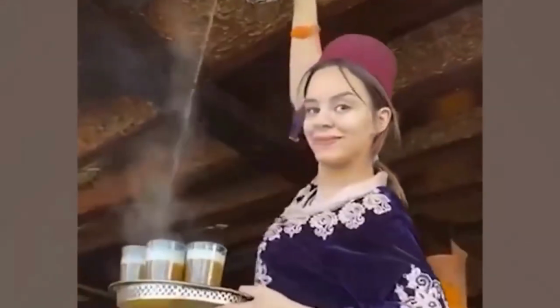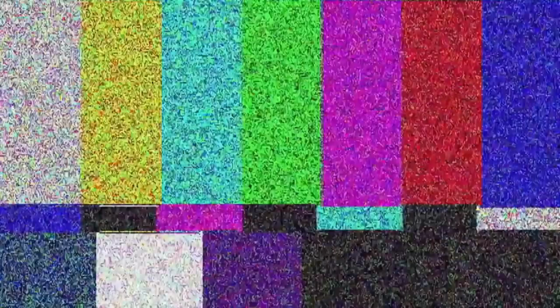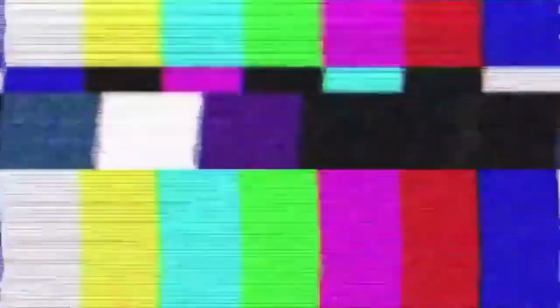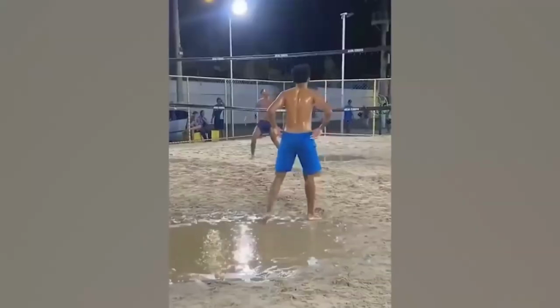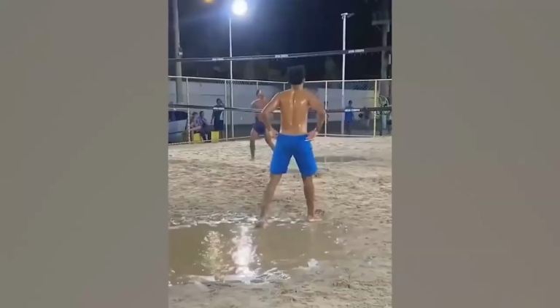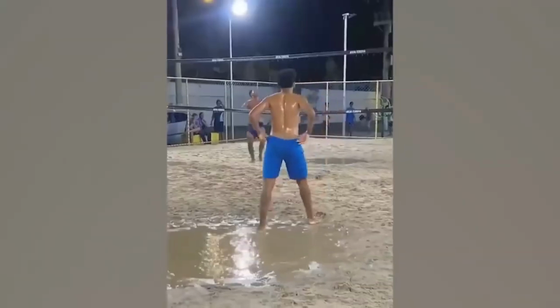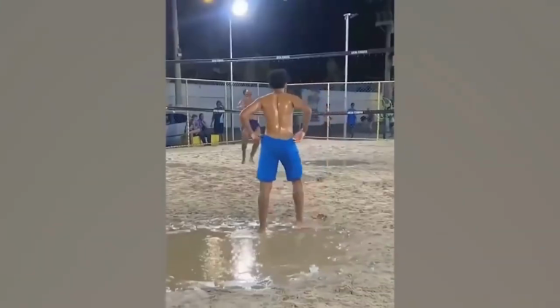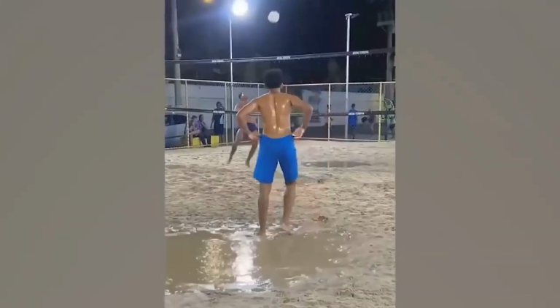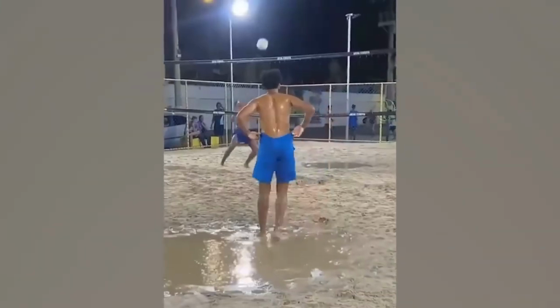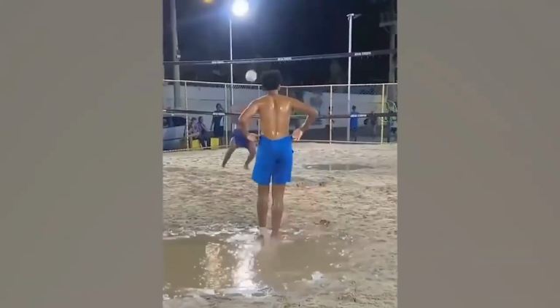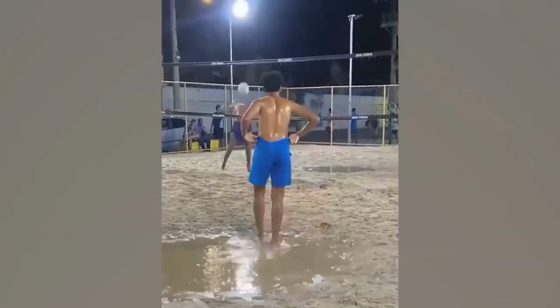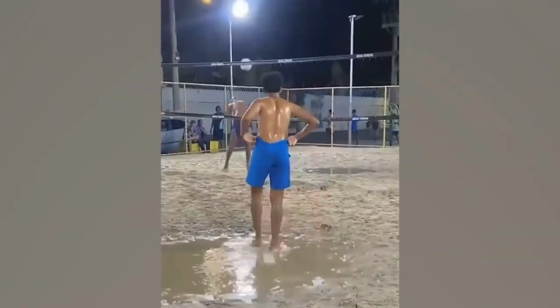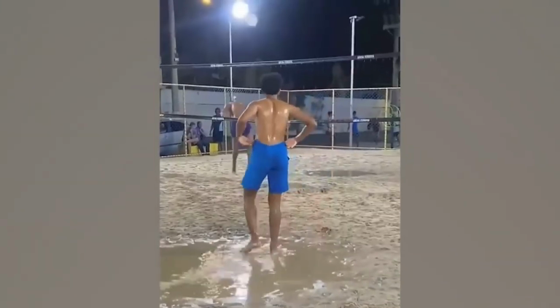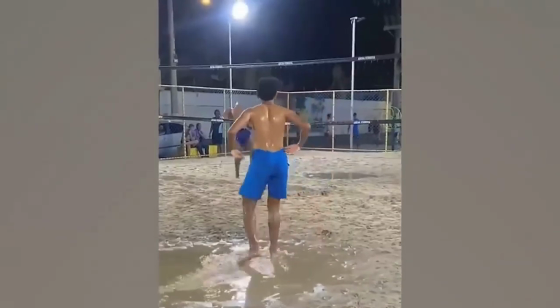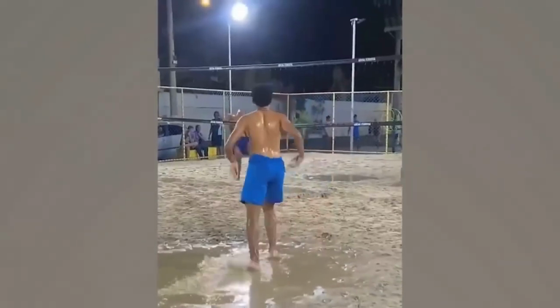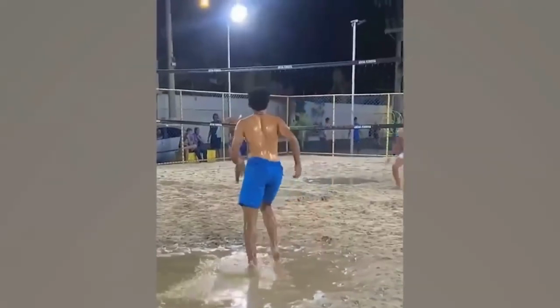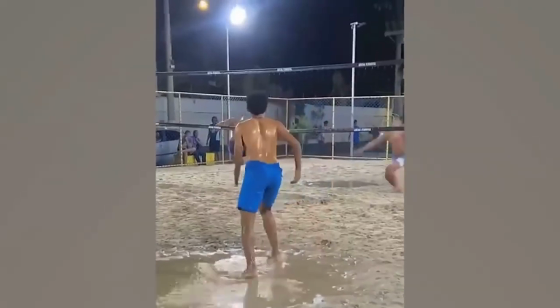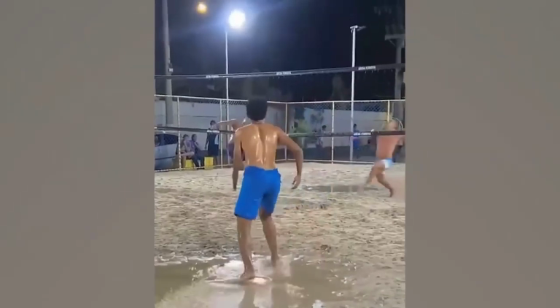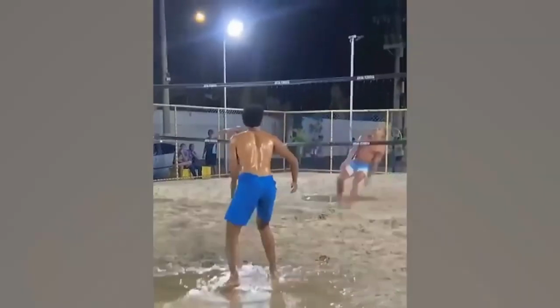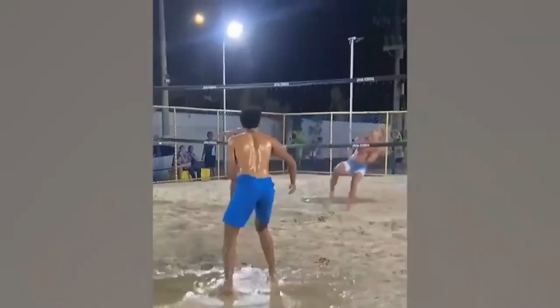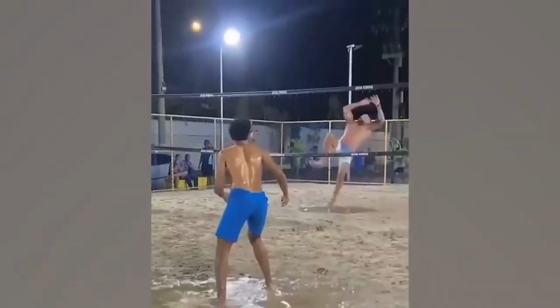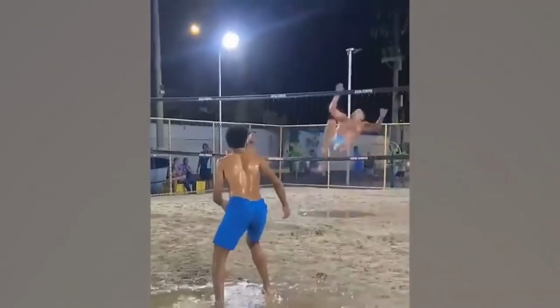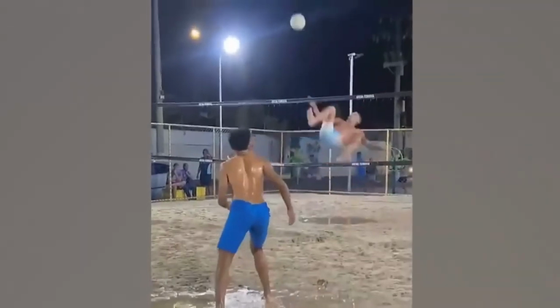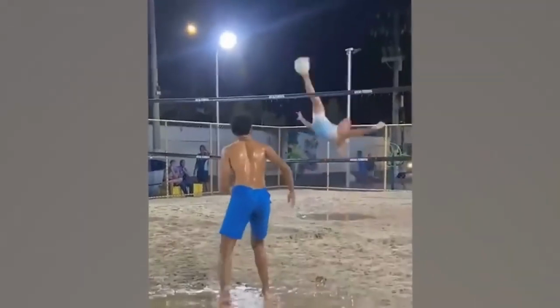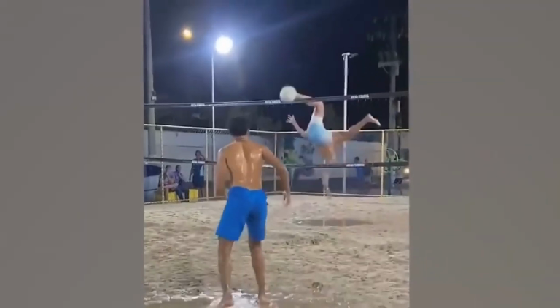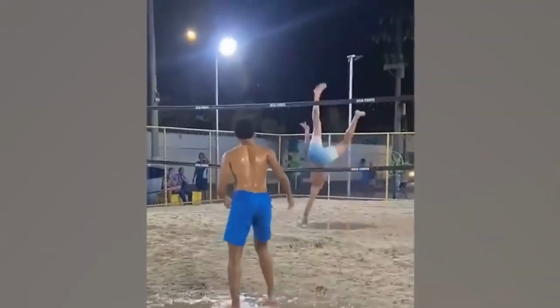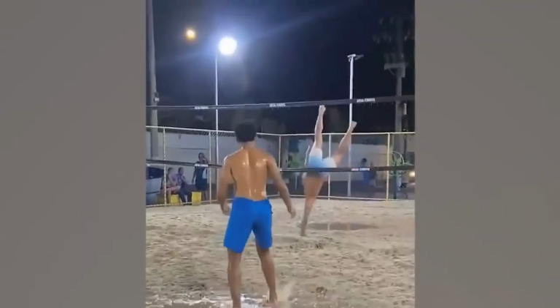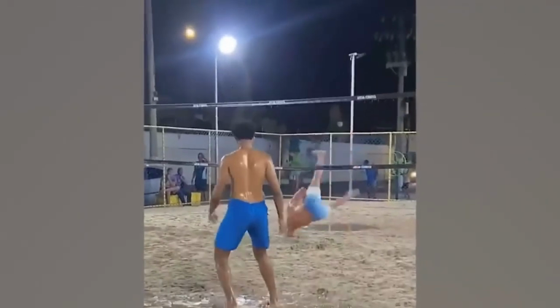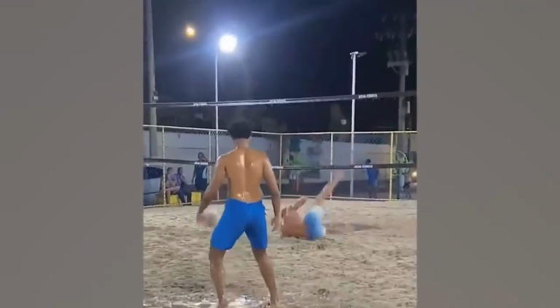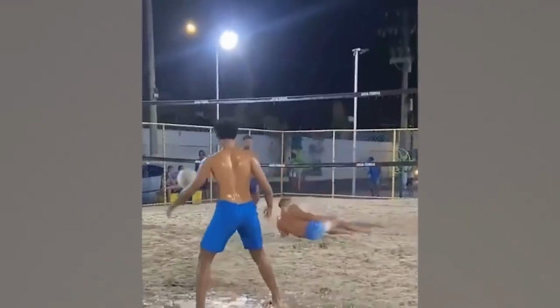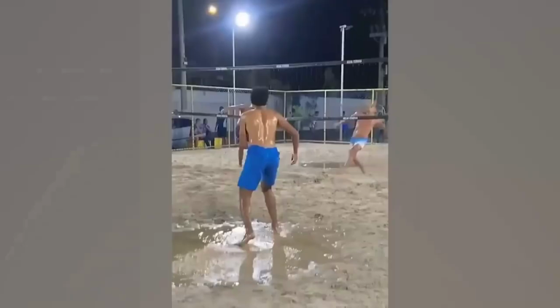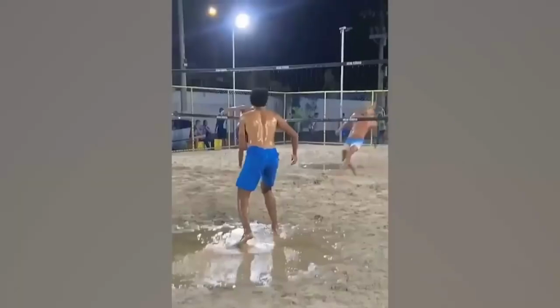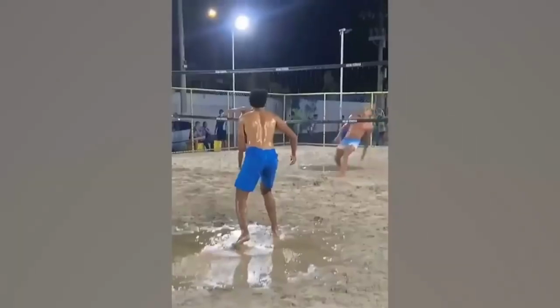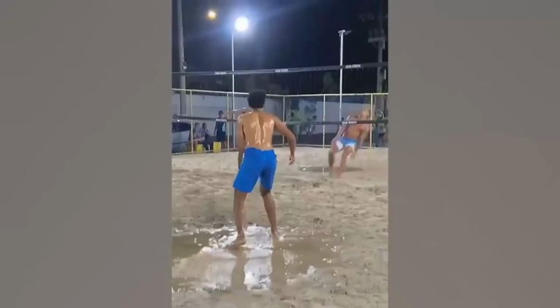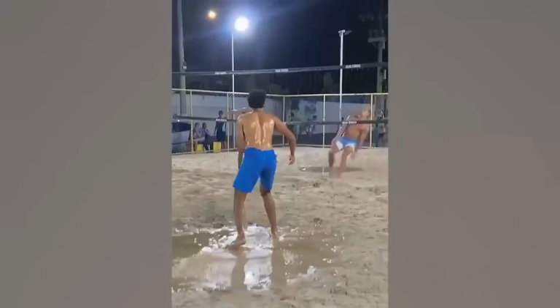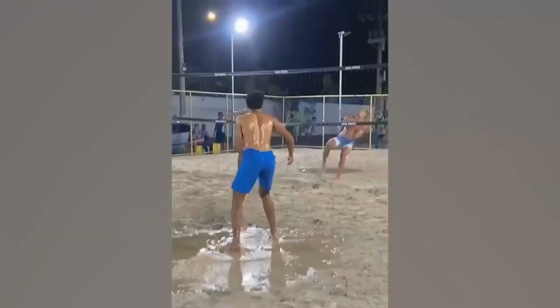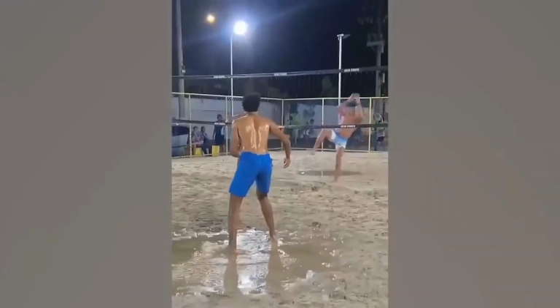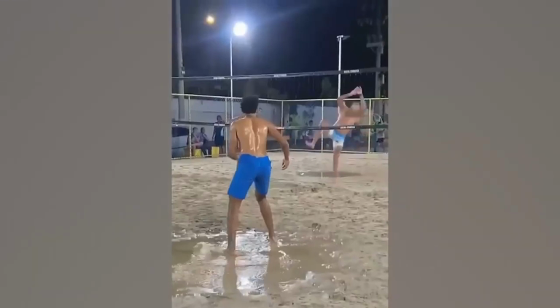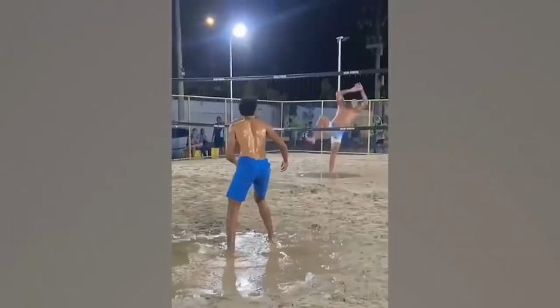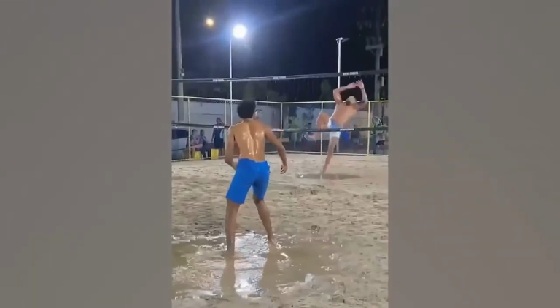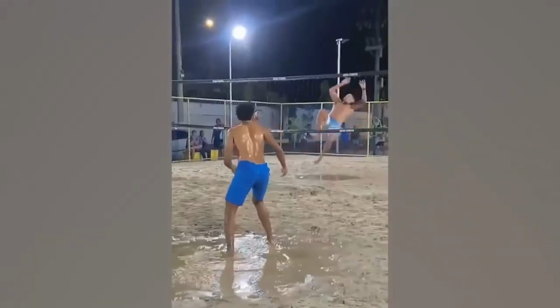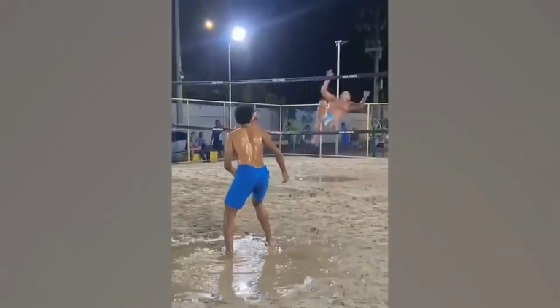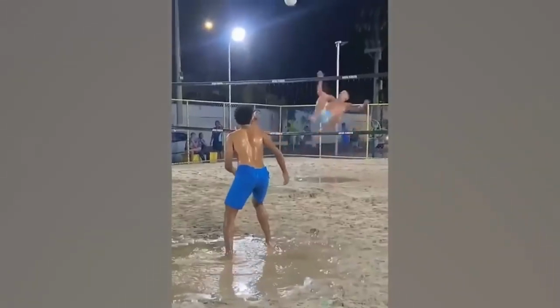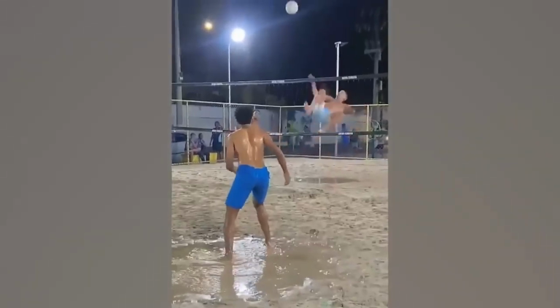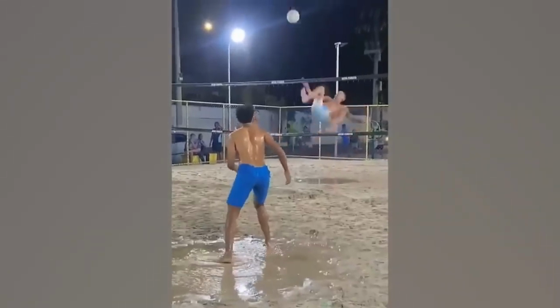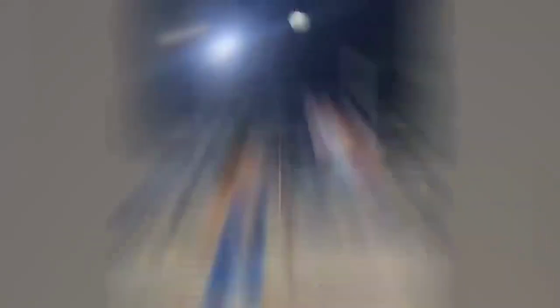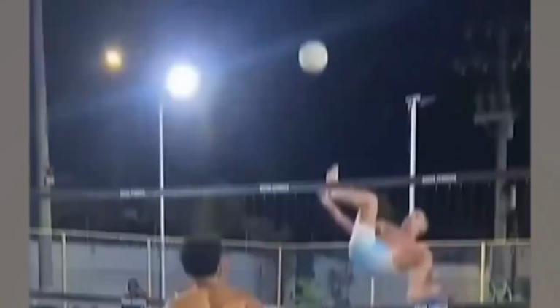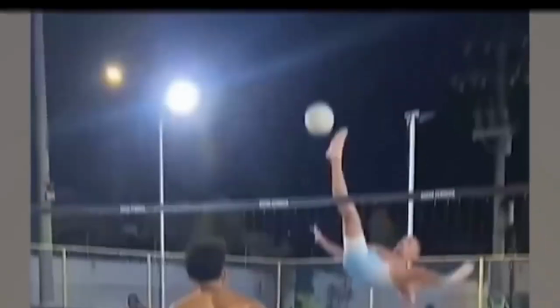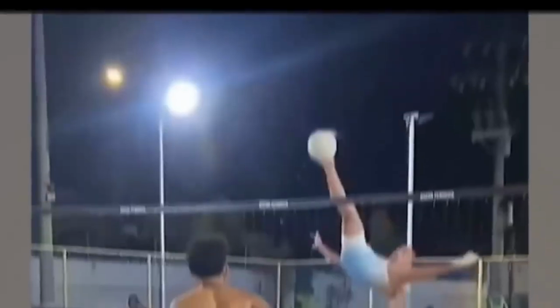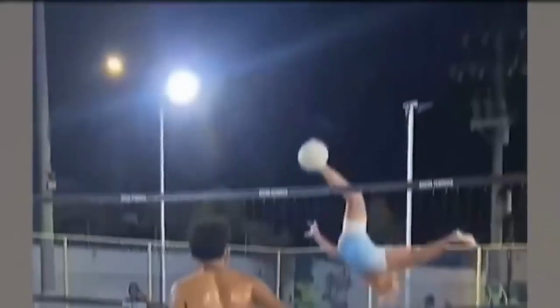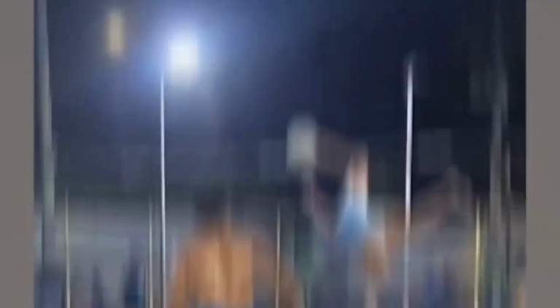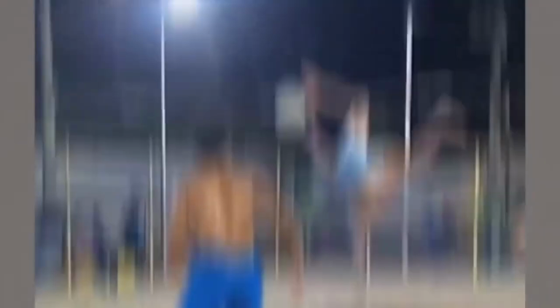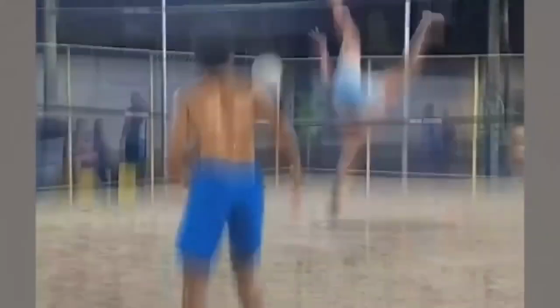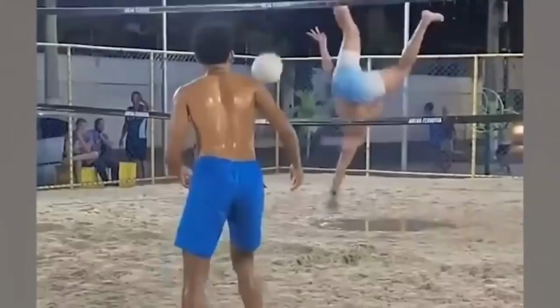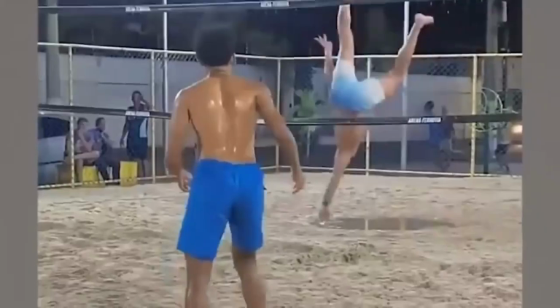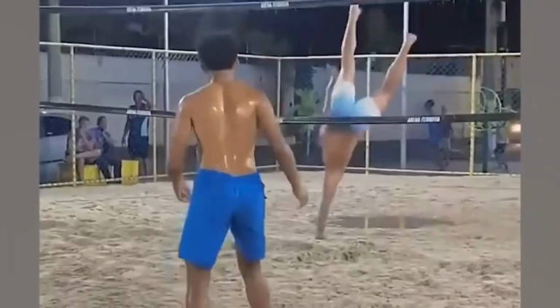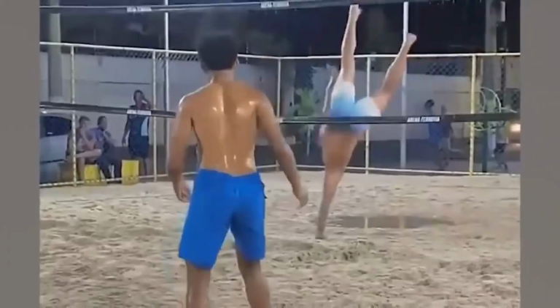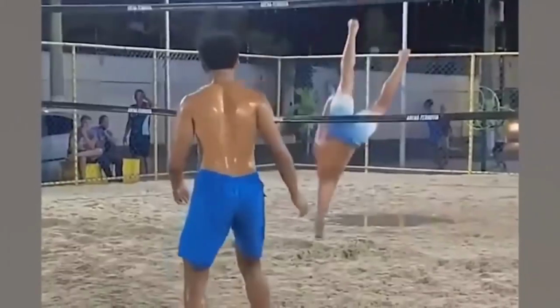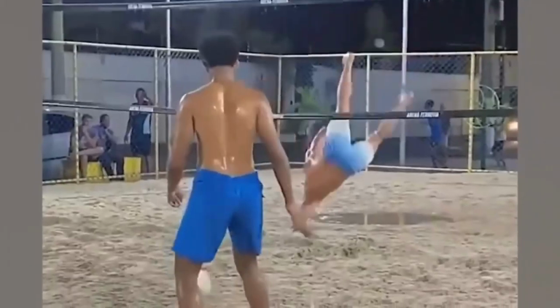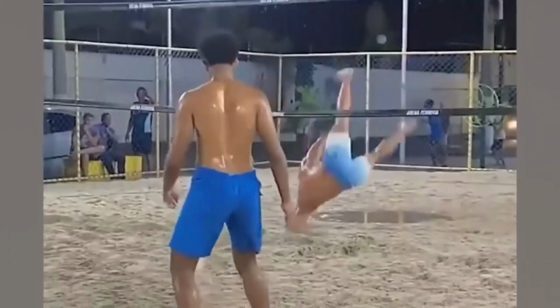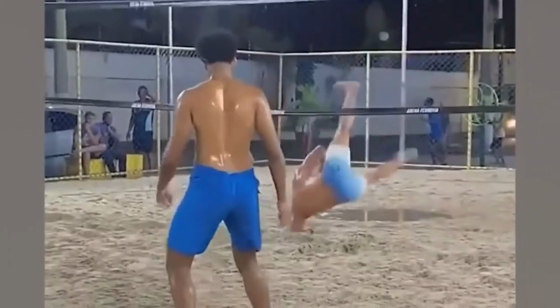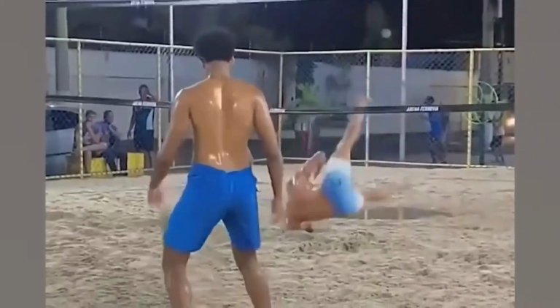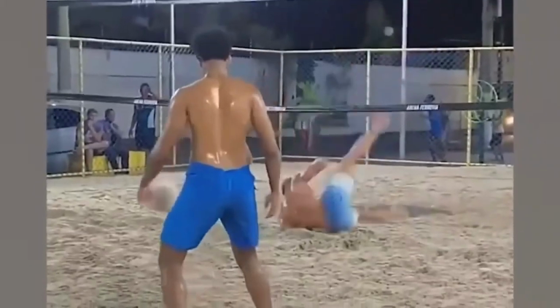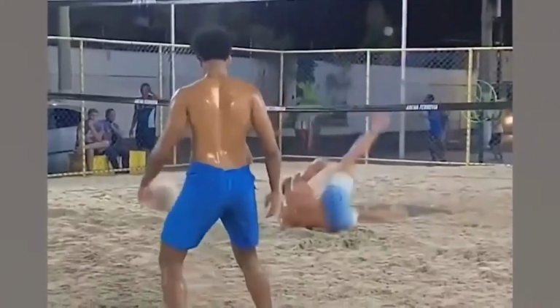If you ever want to confuse your opponent in a game of volleyball, this is the trick you need to get the job done. I bet they never even saw it coming.